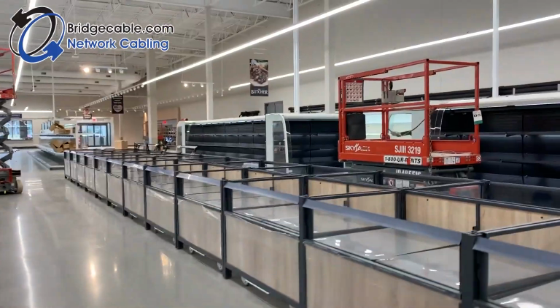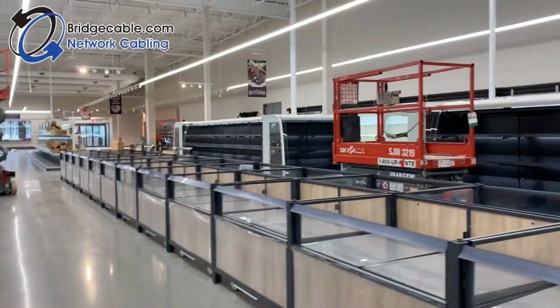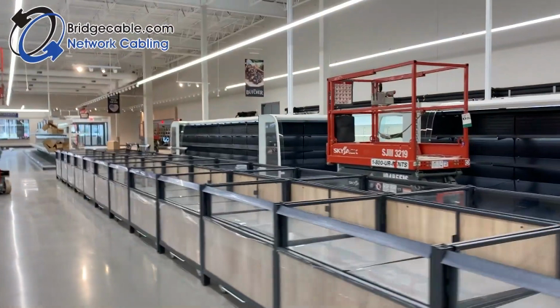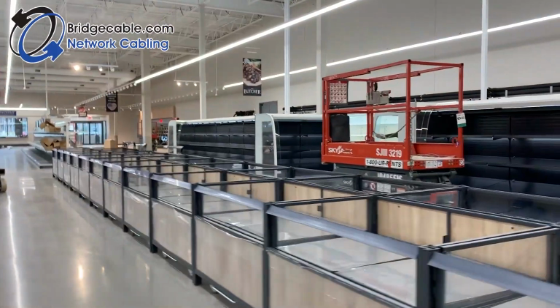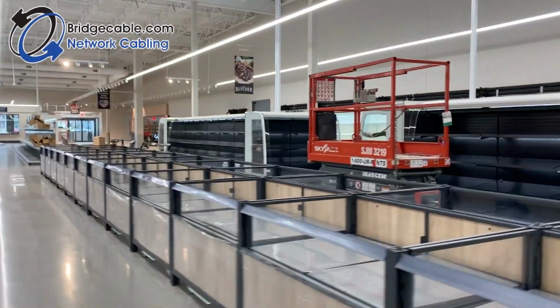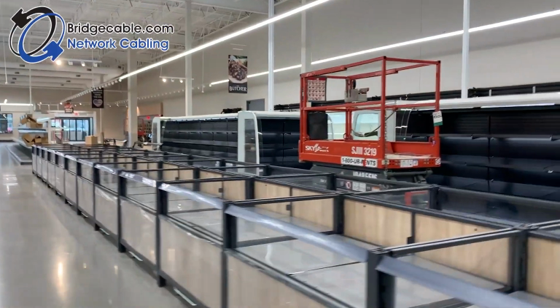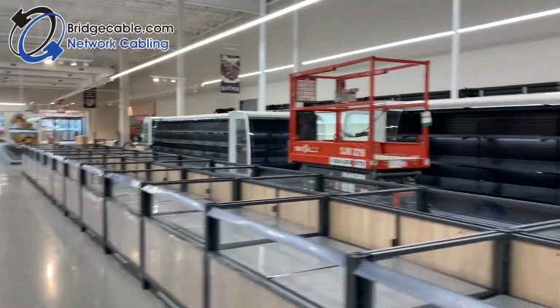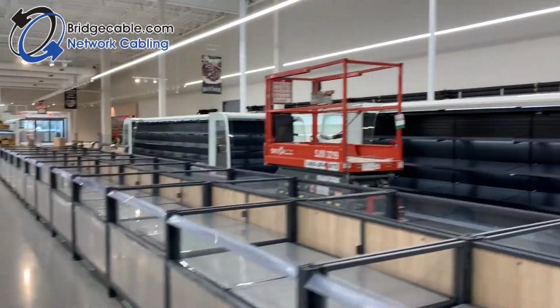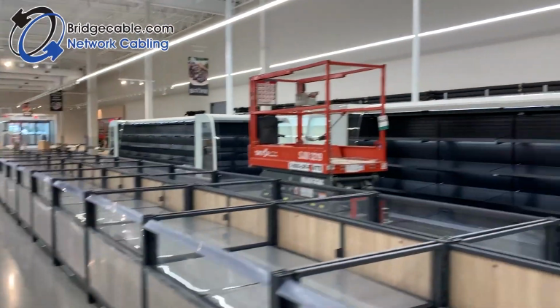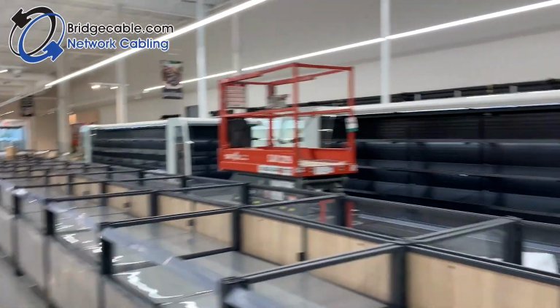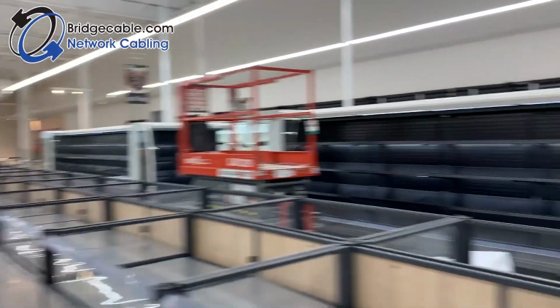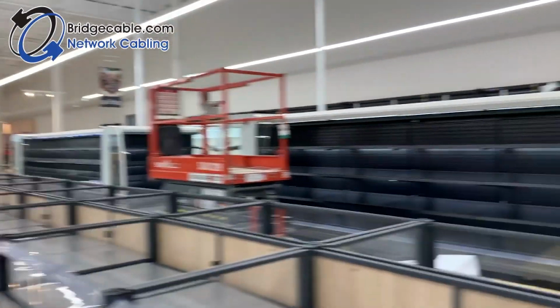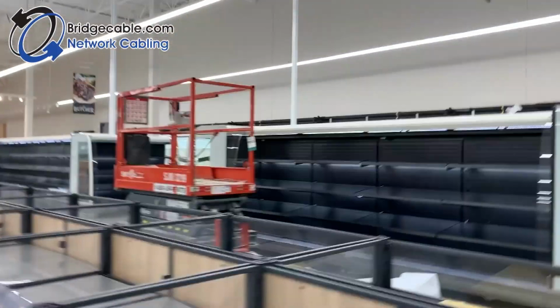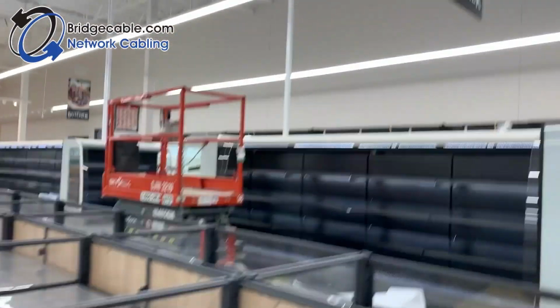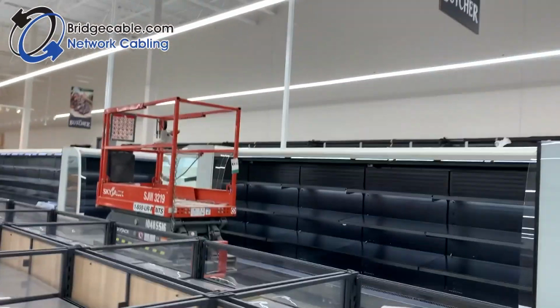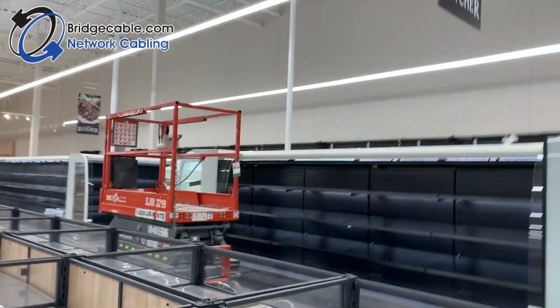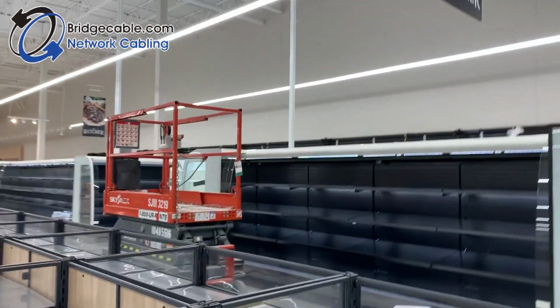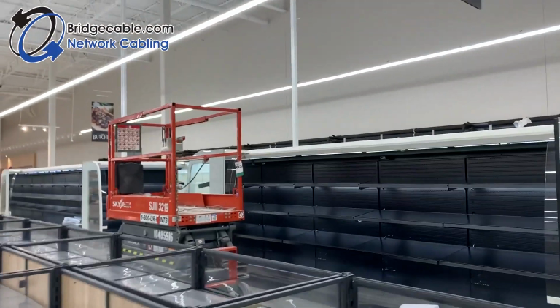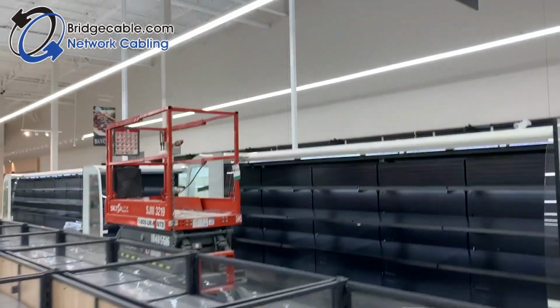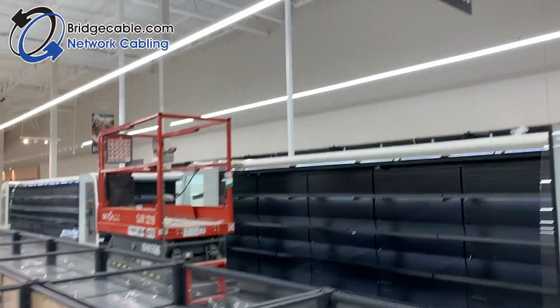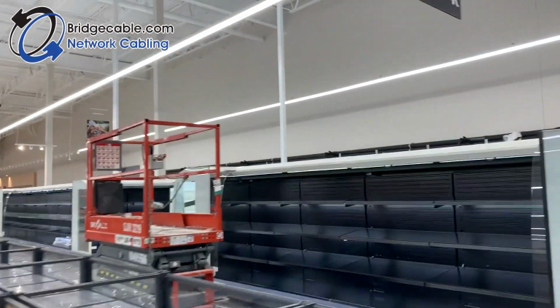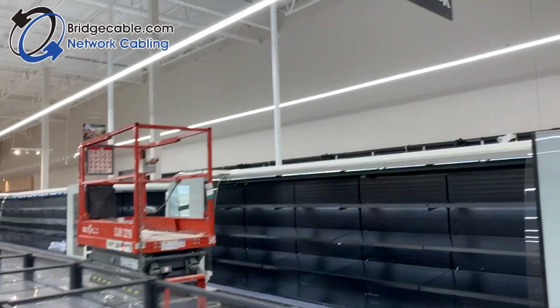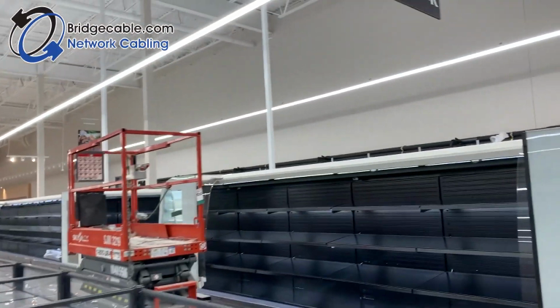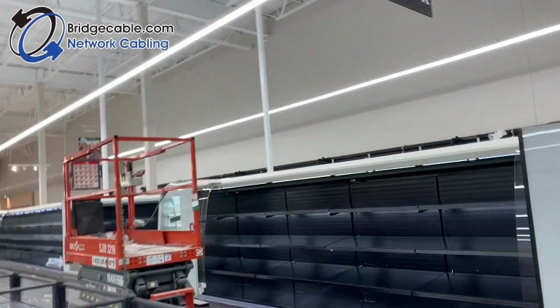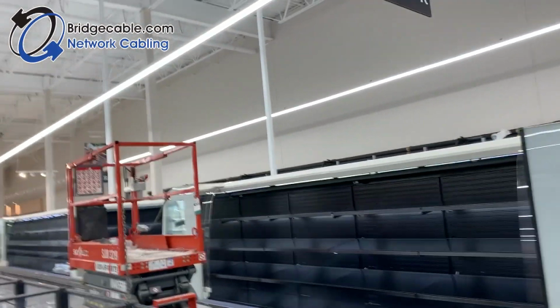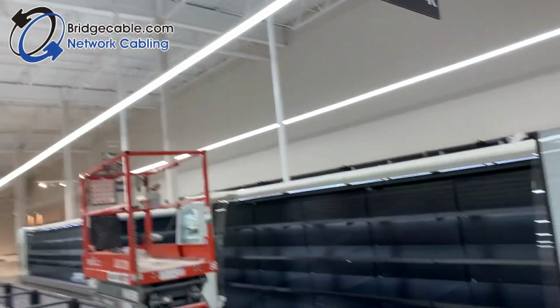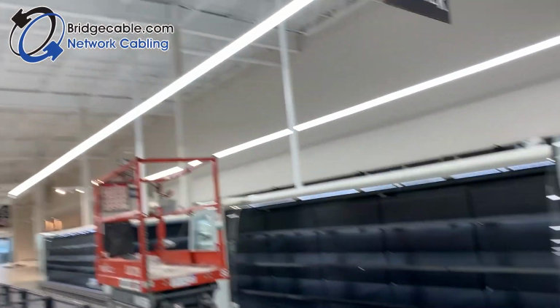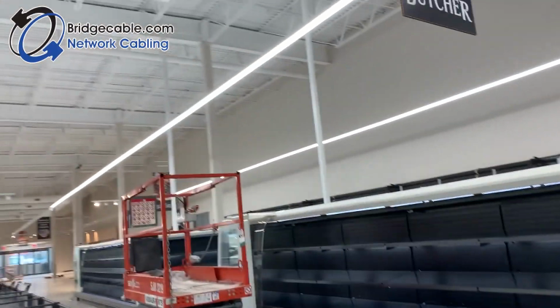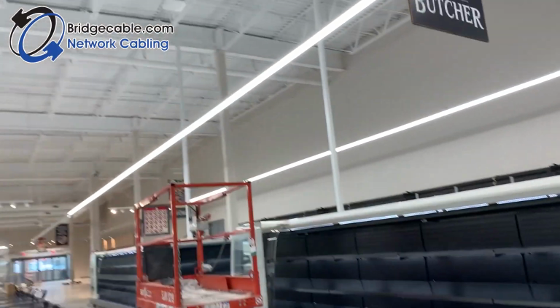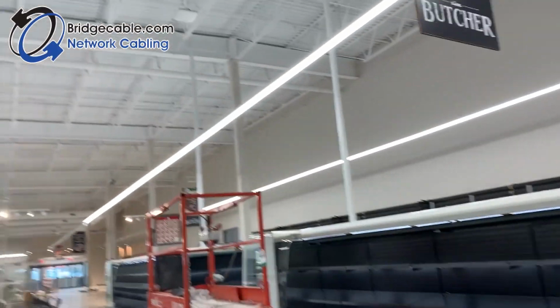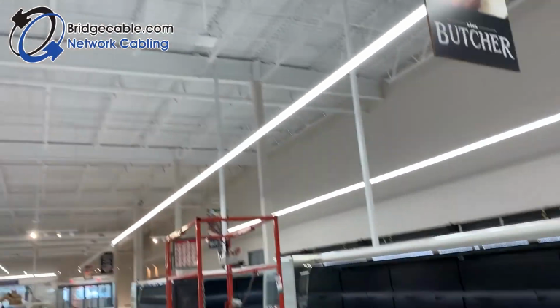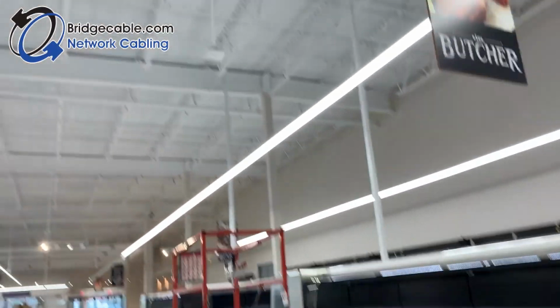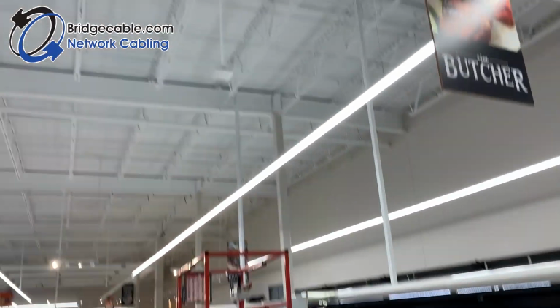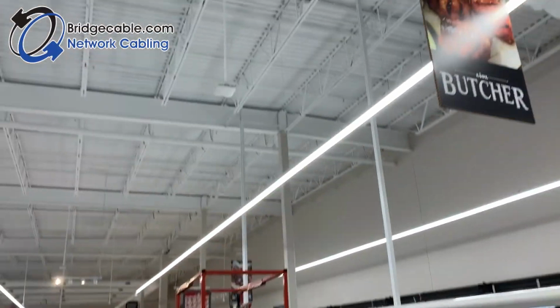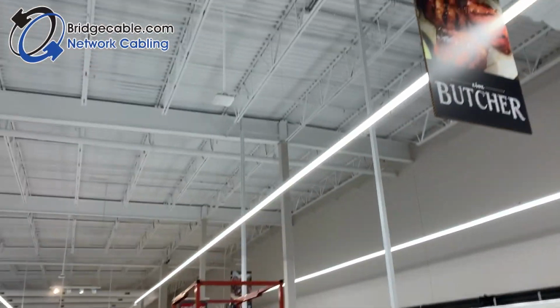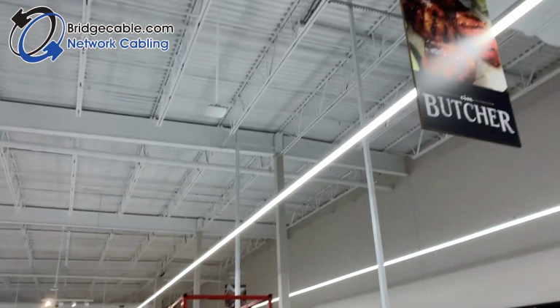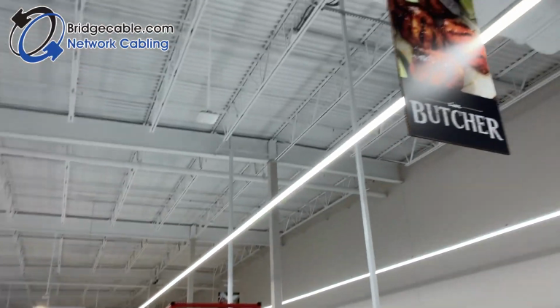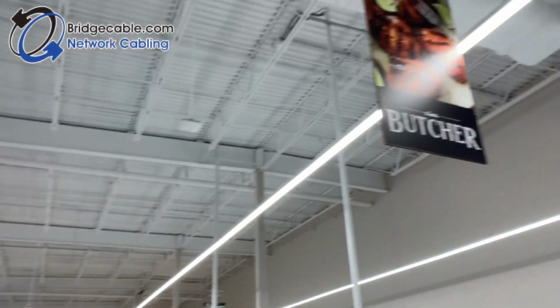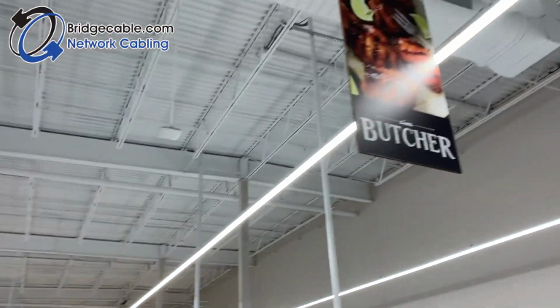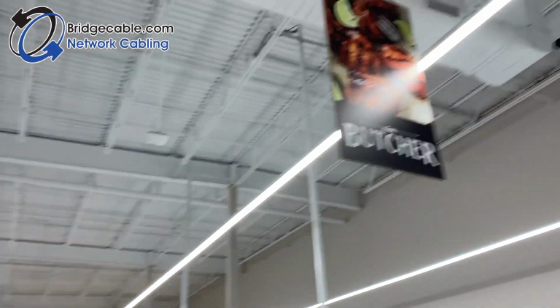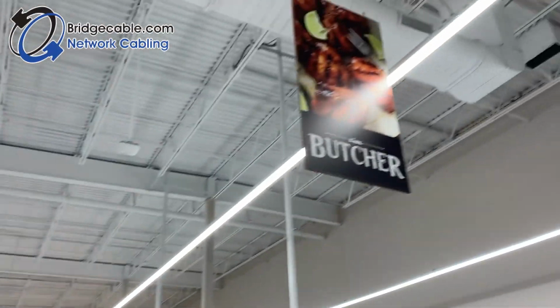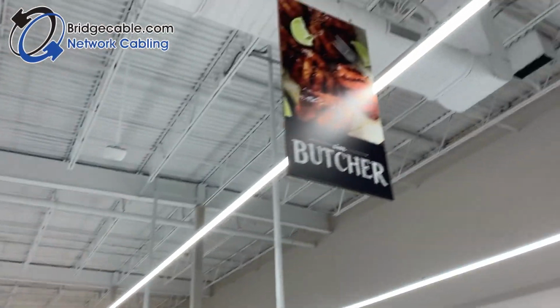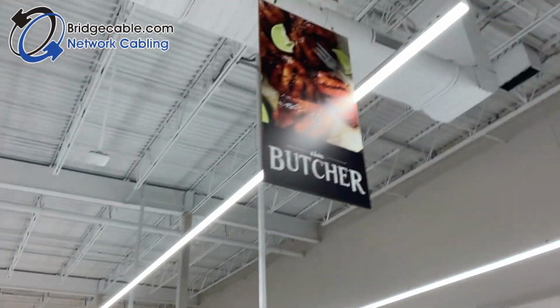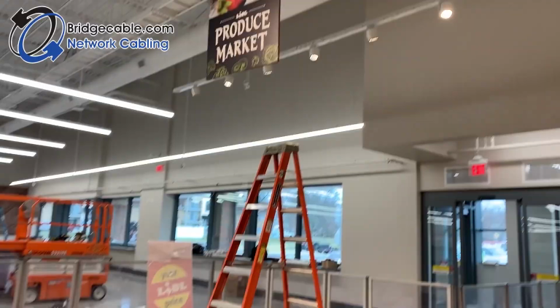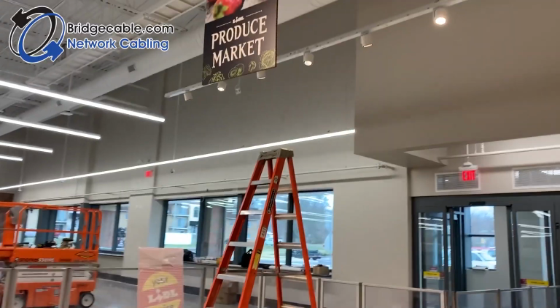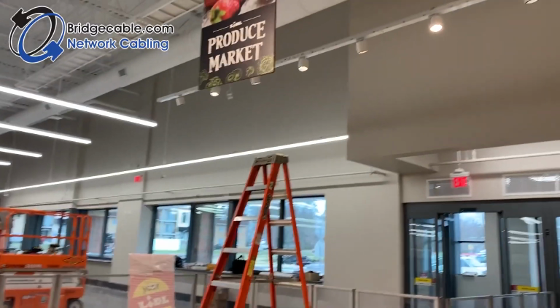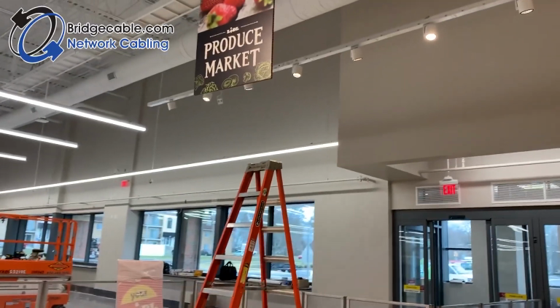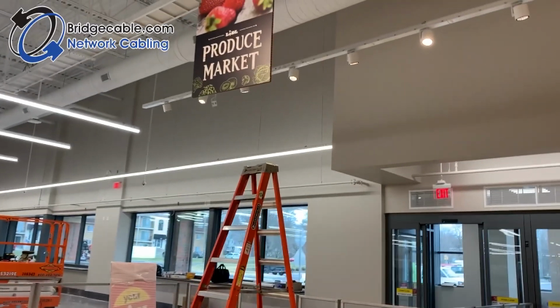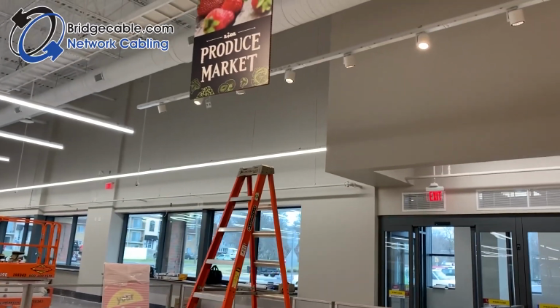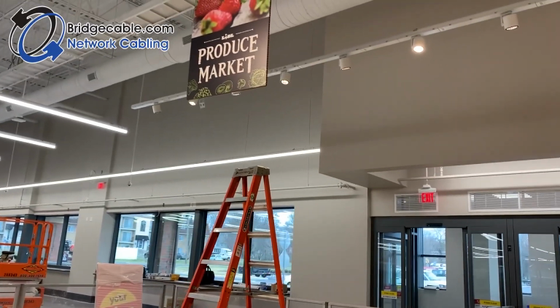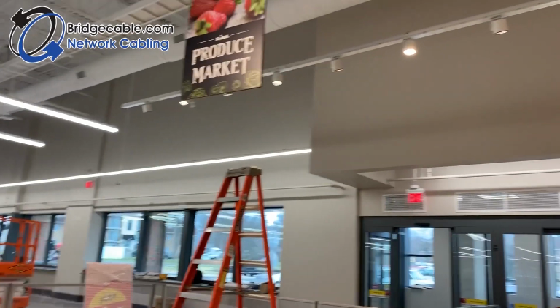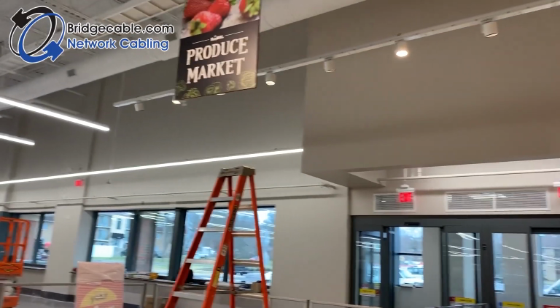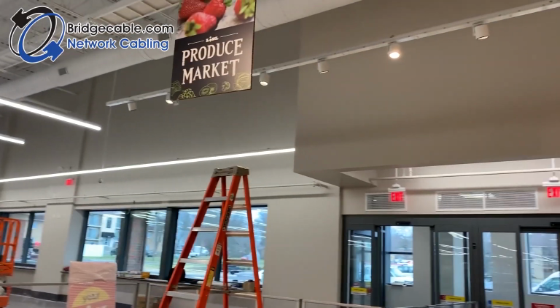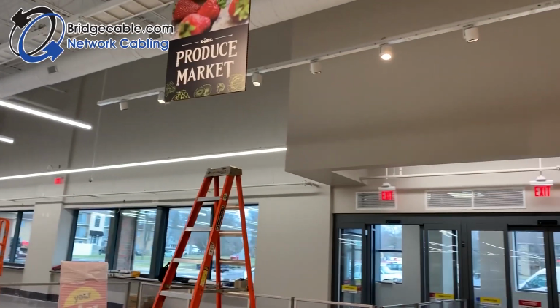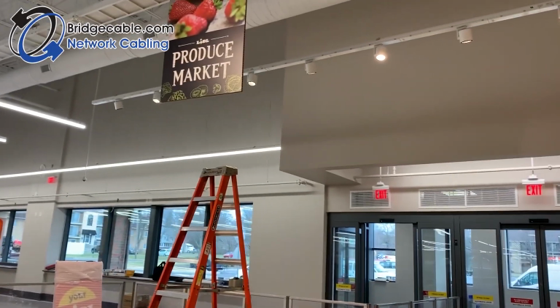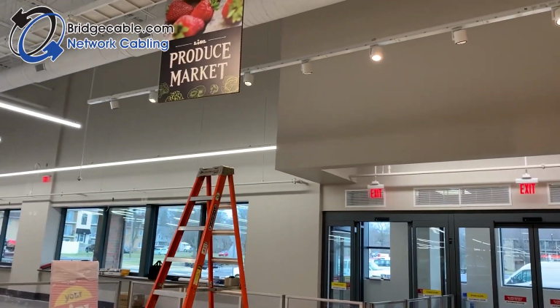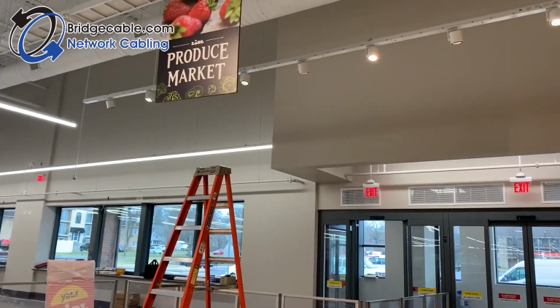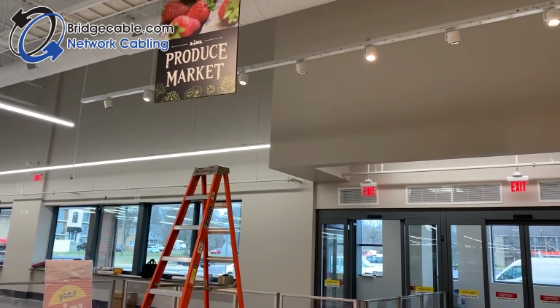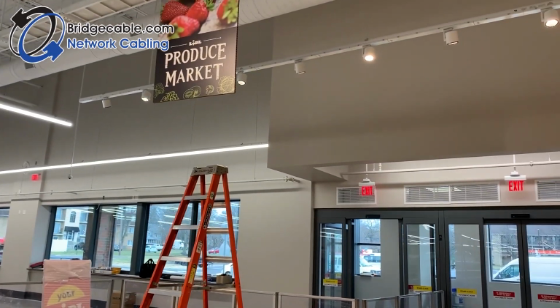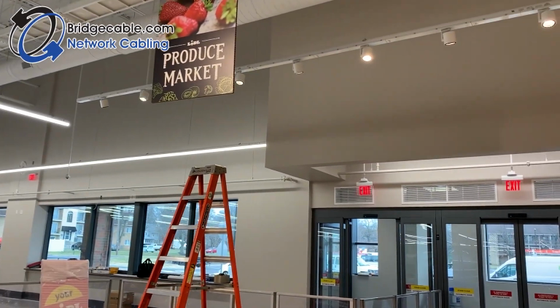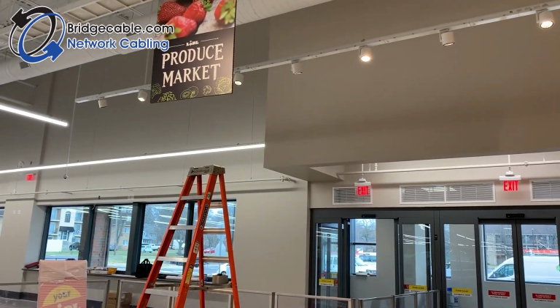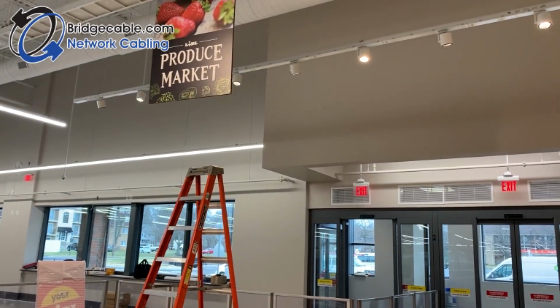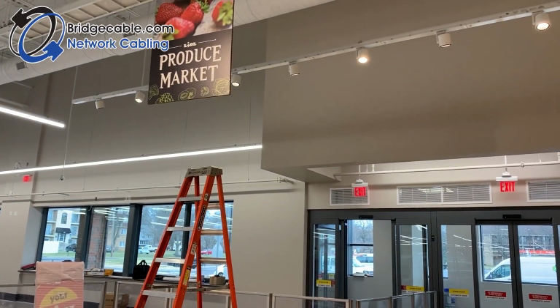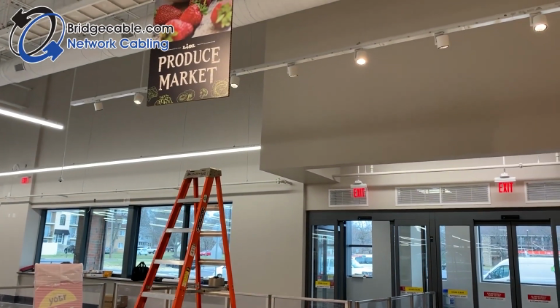Just think — the next time you go out to the store to buy bread and milk for that snowstorm, you may be shopping in a store that Bridge Cable helped create.